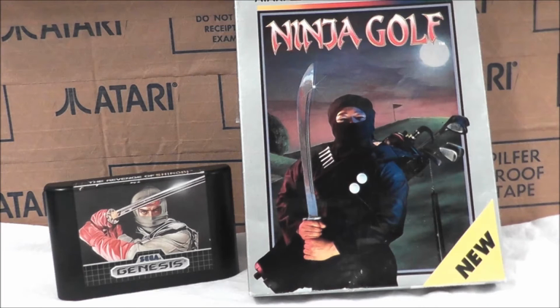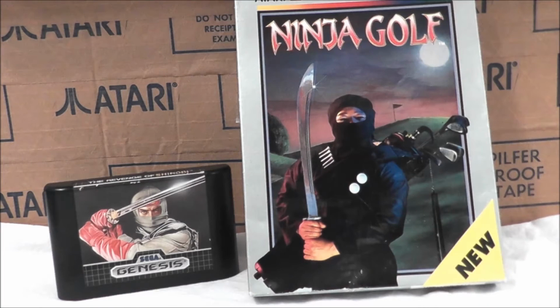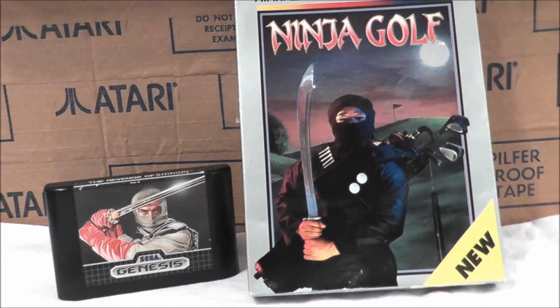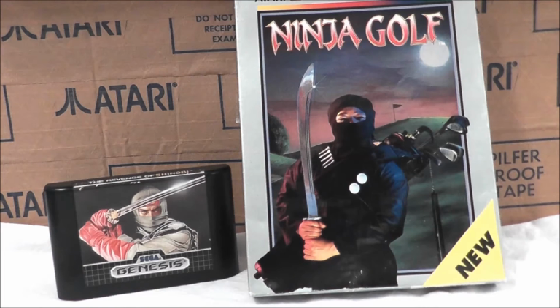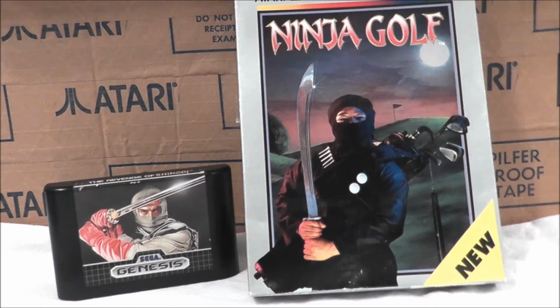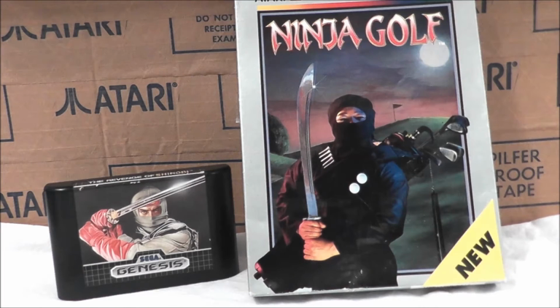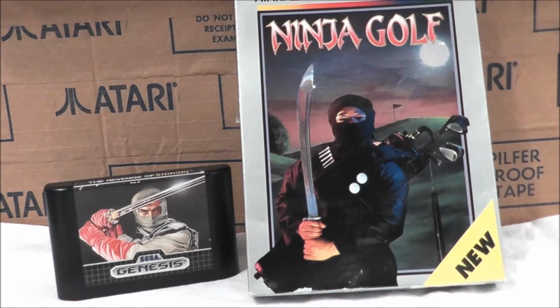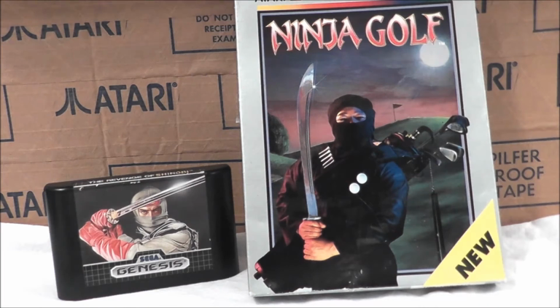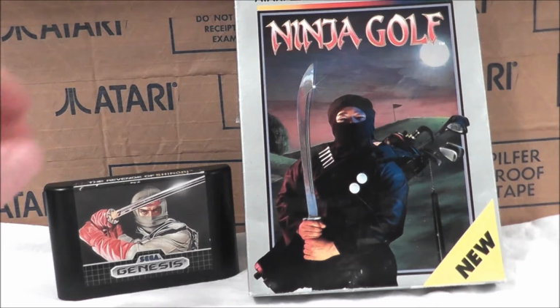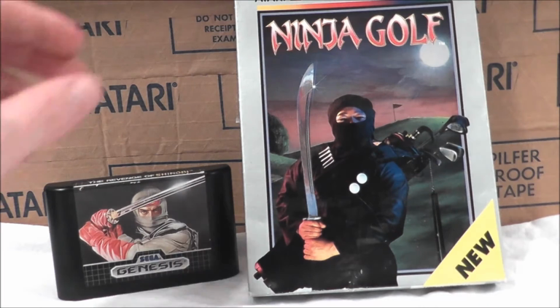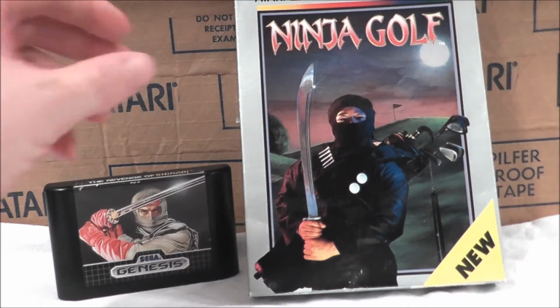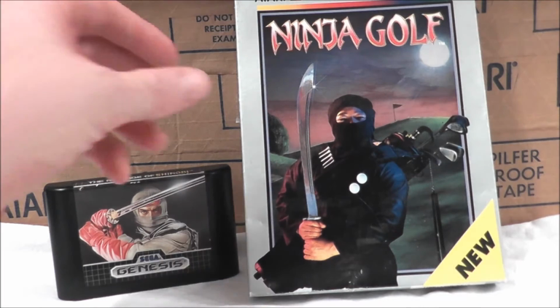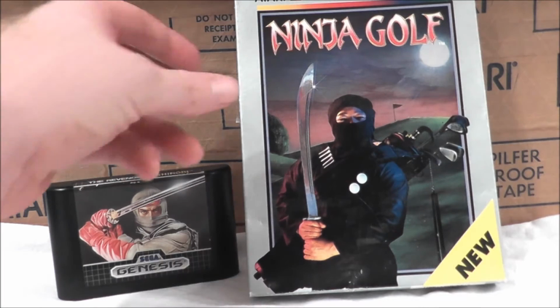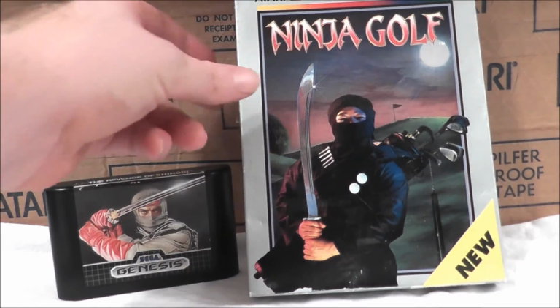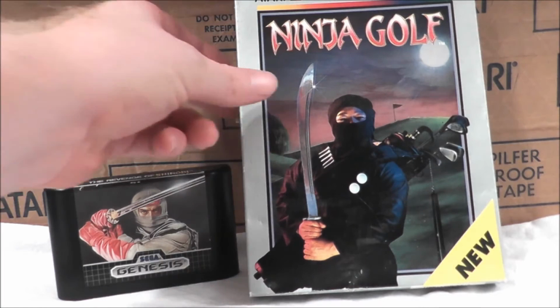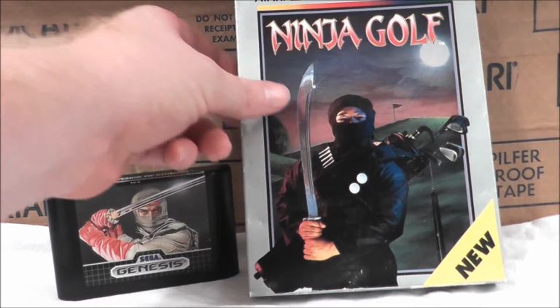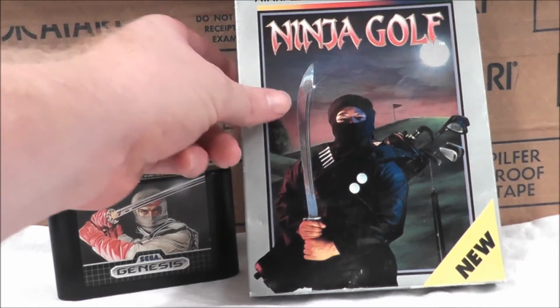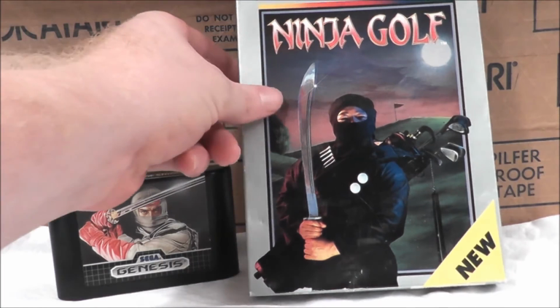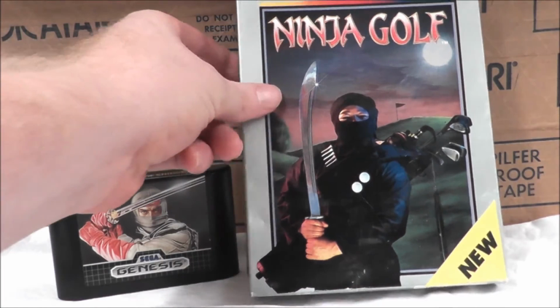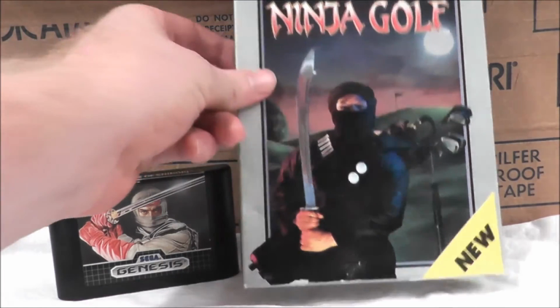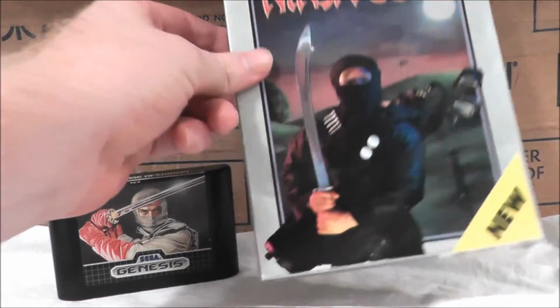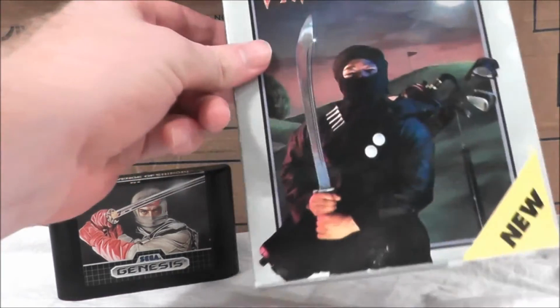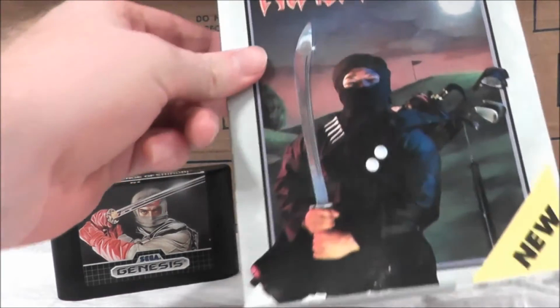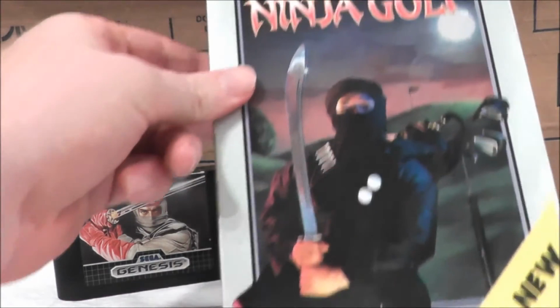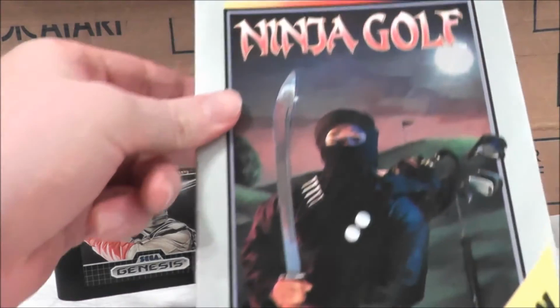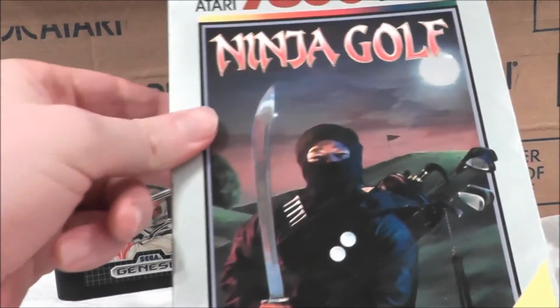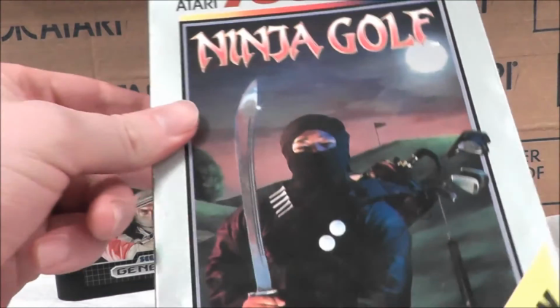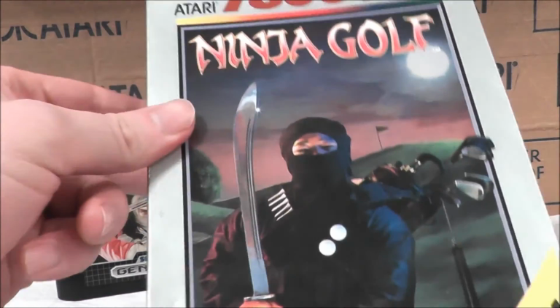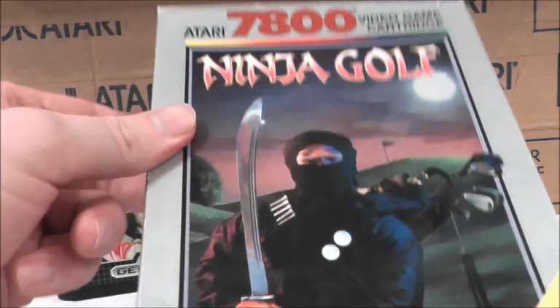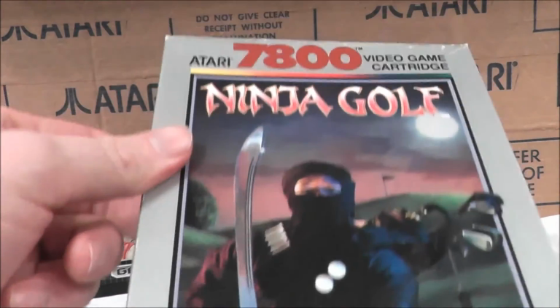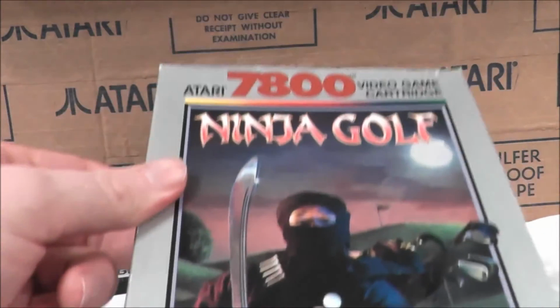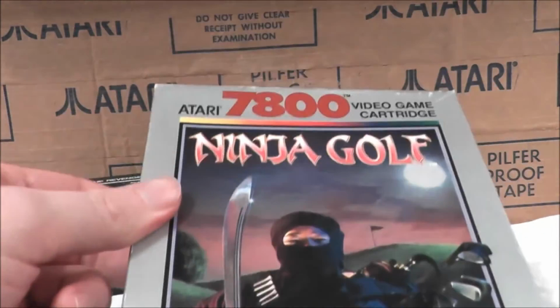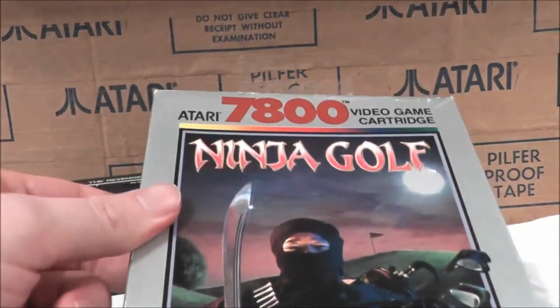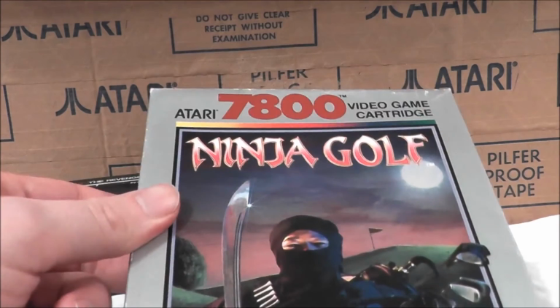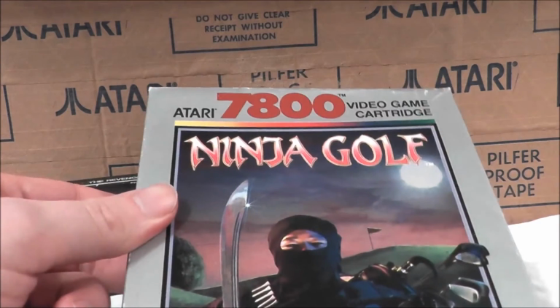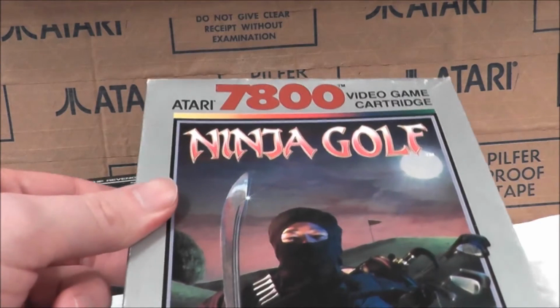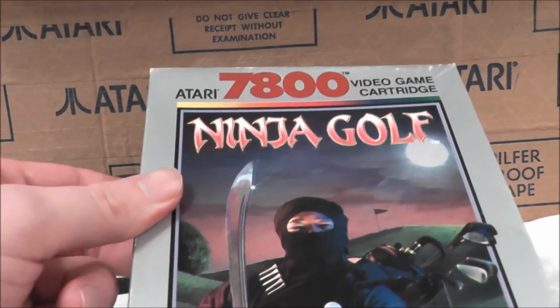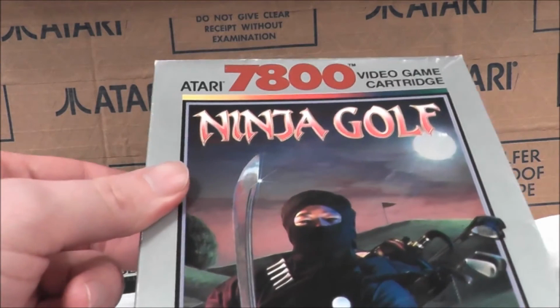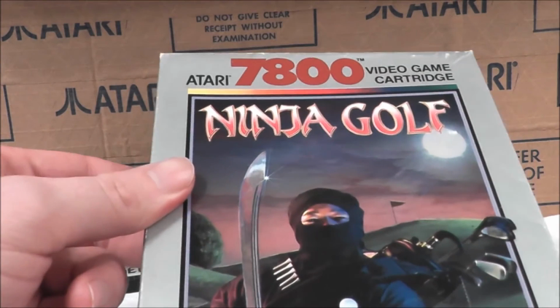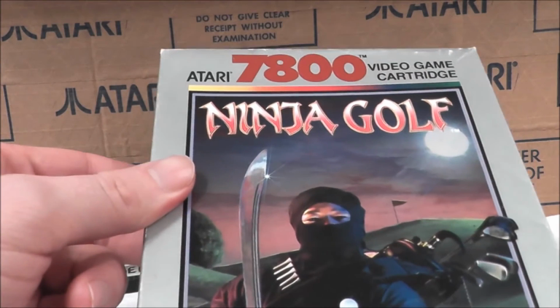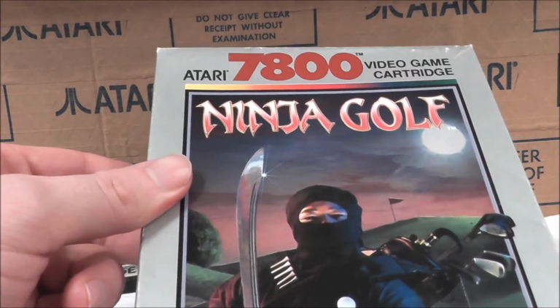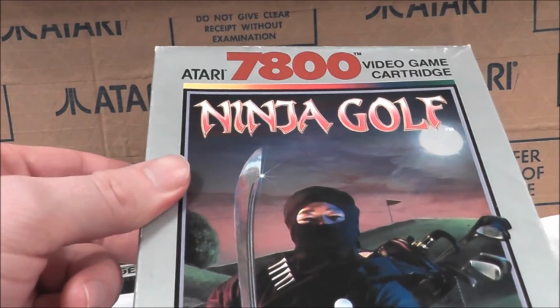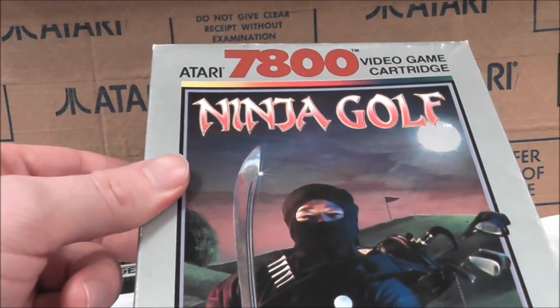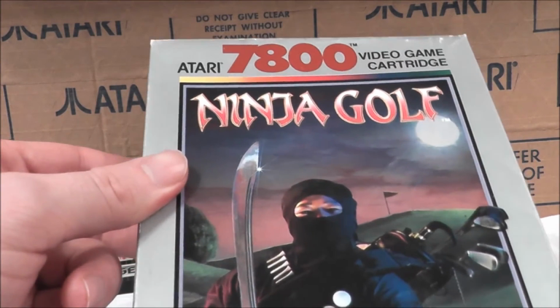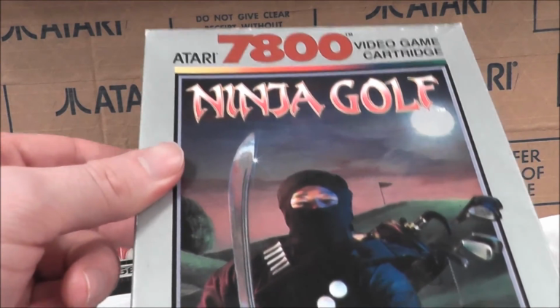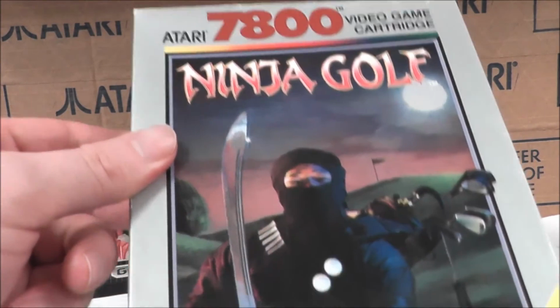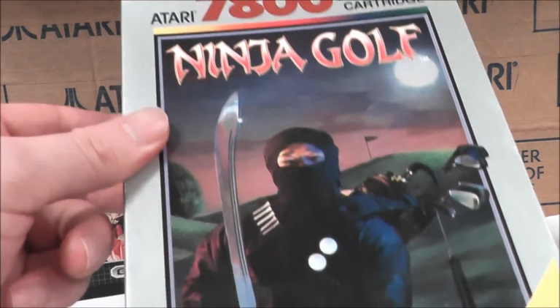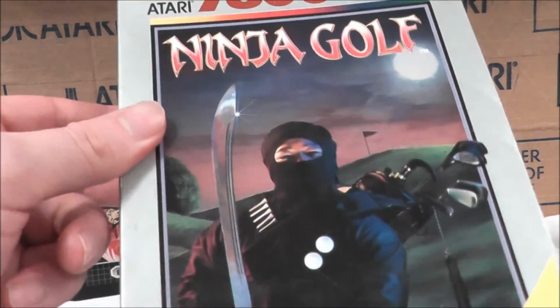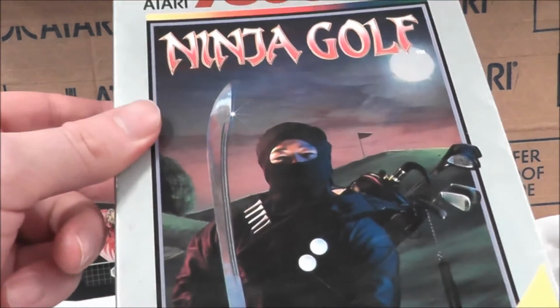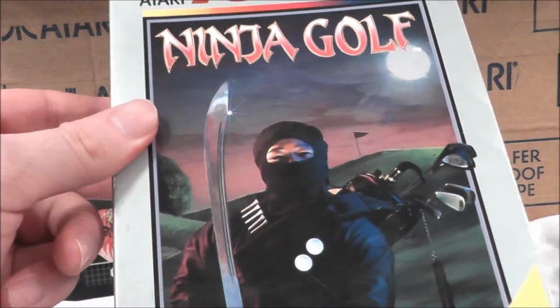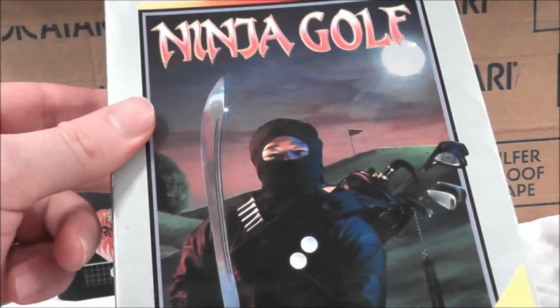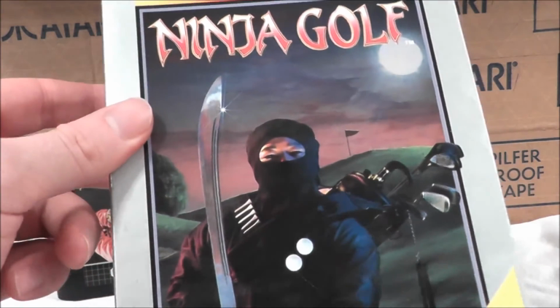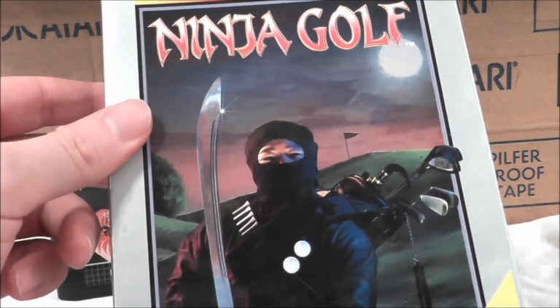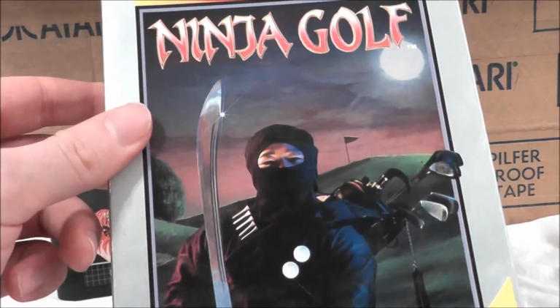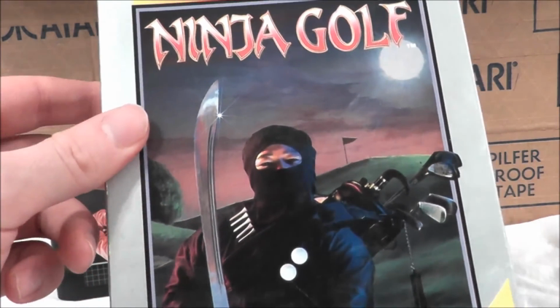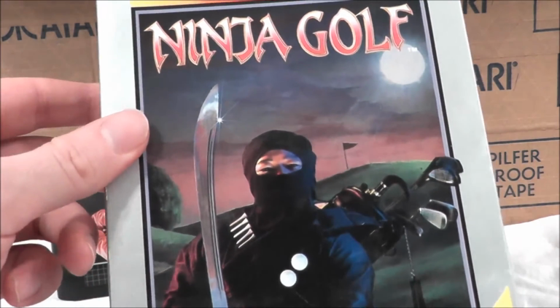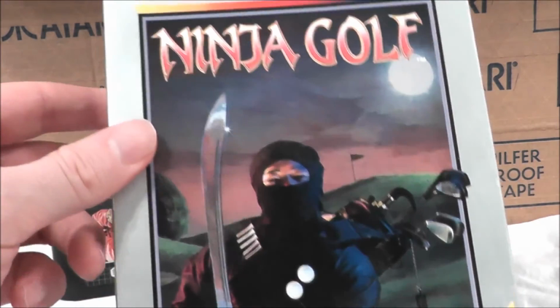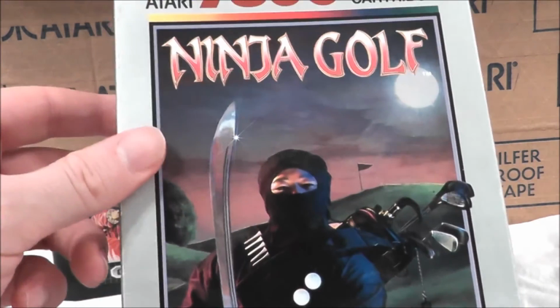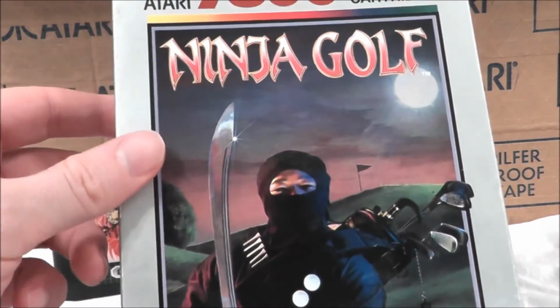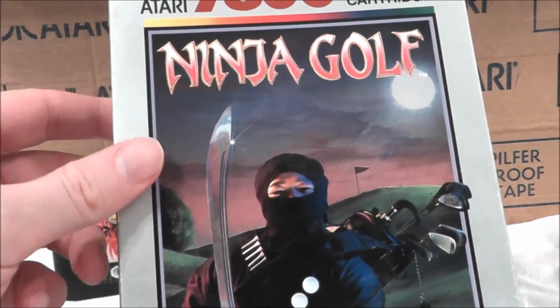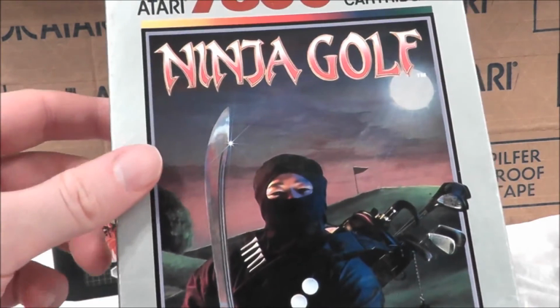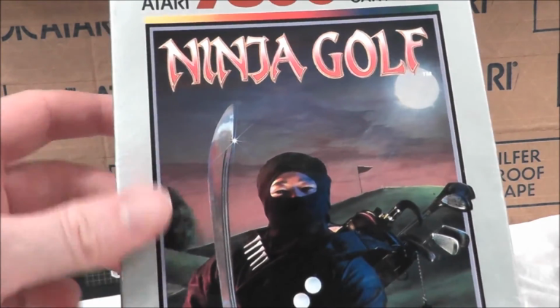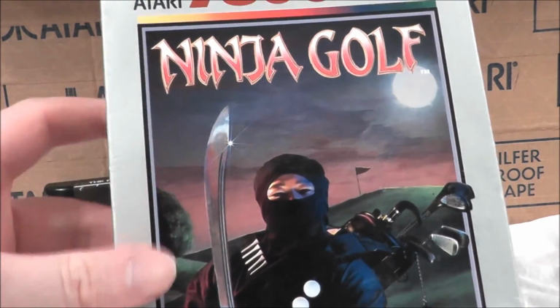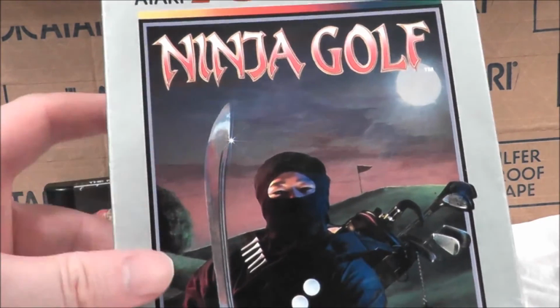Hurrah! And what better way to celebrate than with a round of Ninja Golf for your Atari 7800 Pro System.